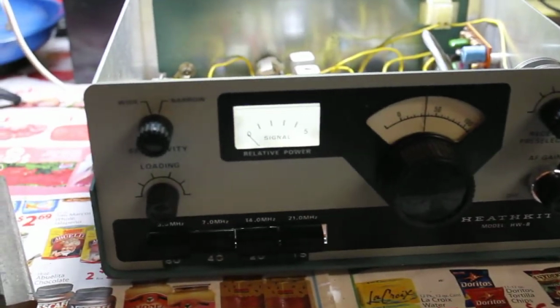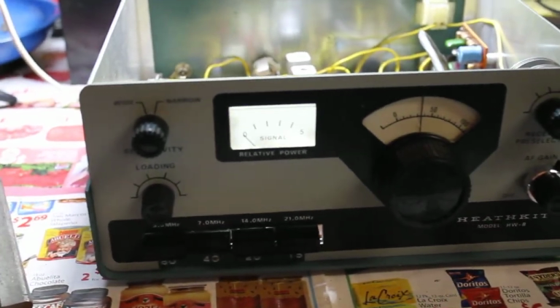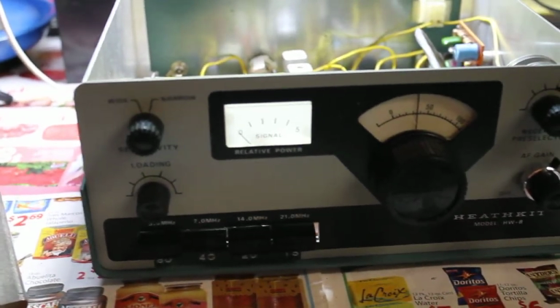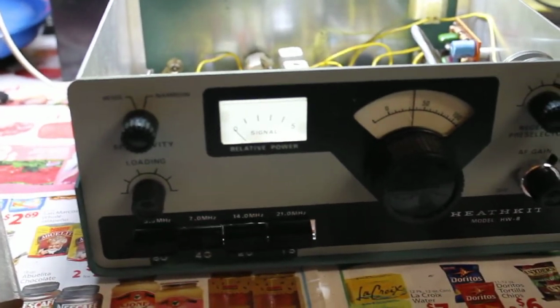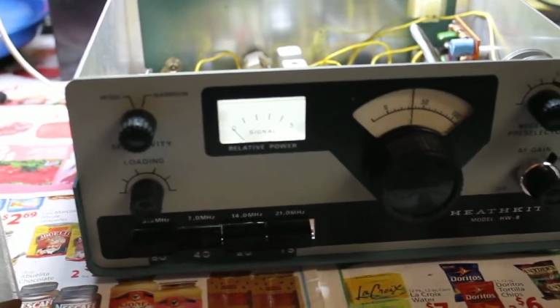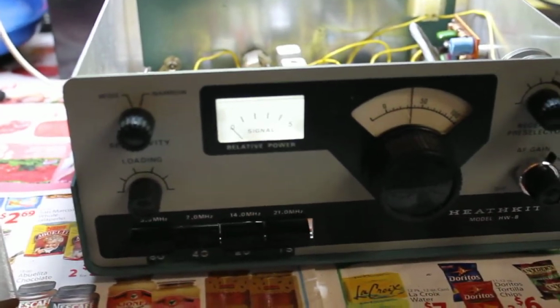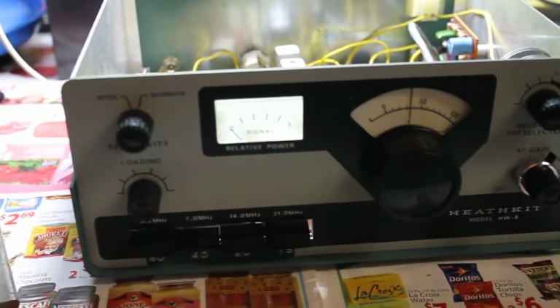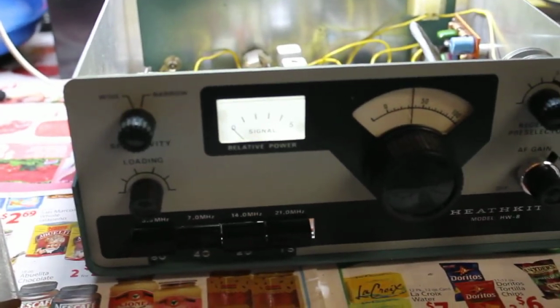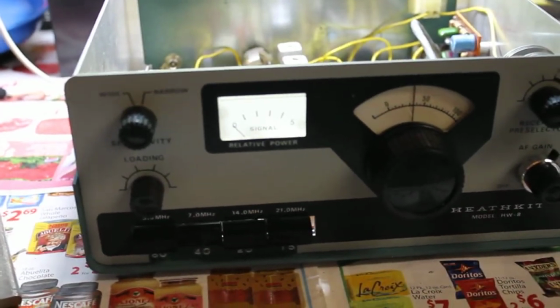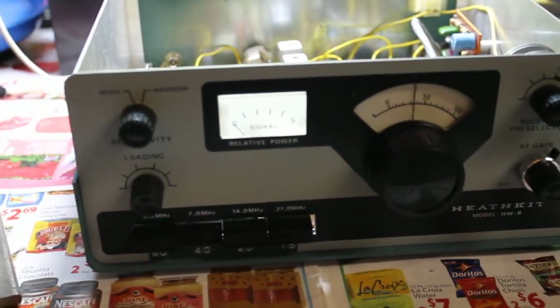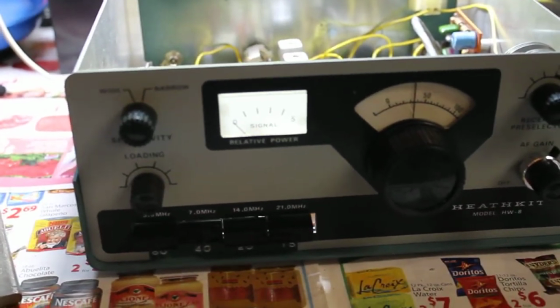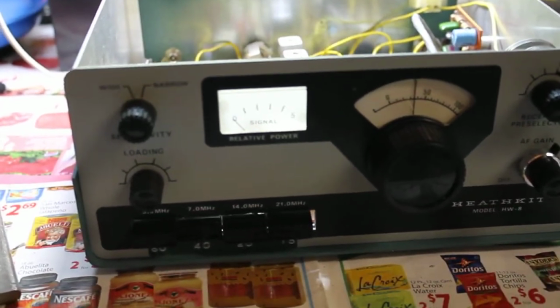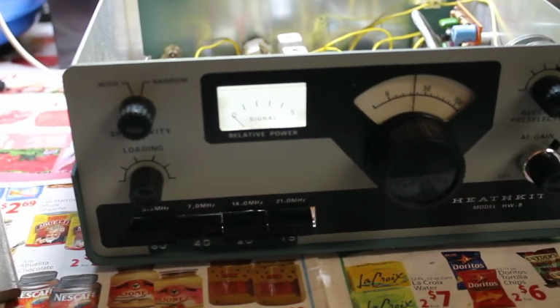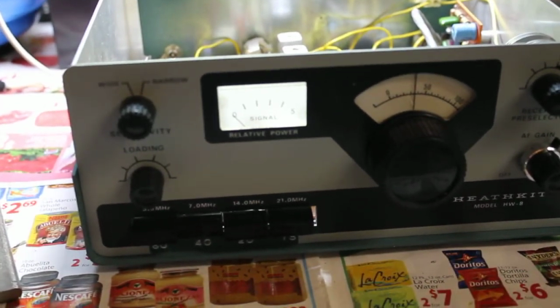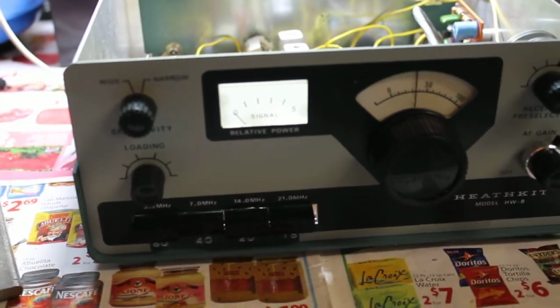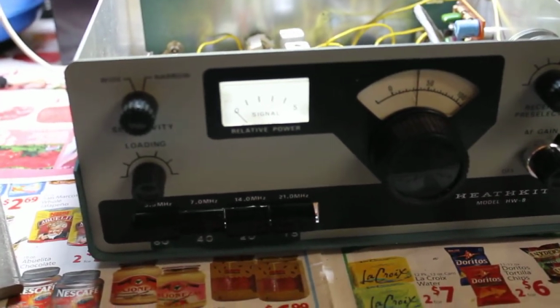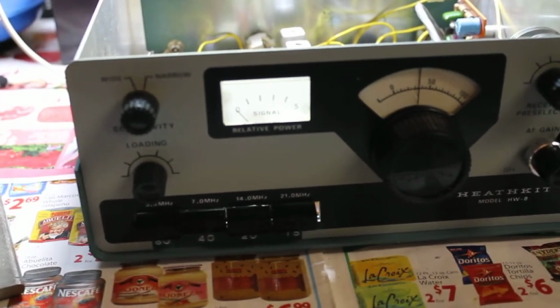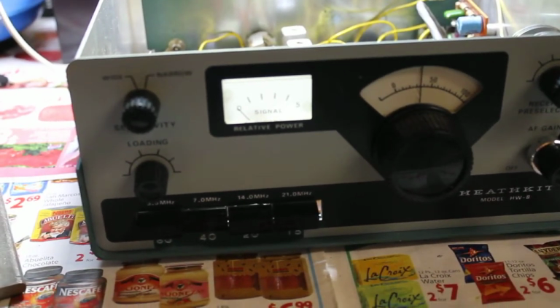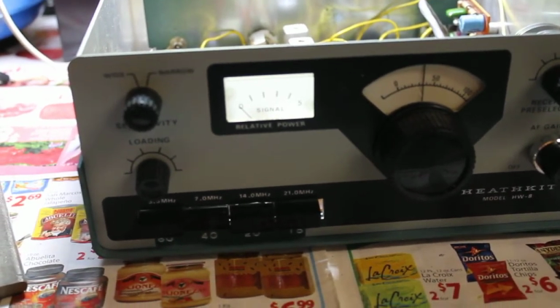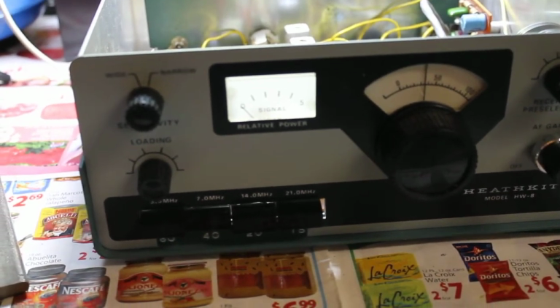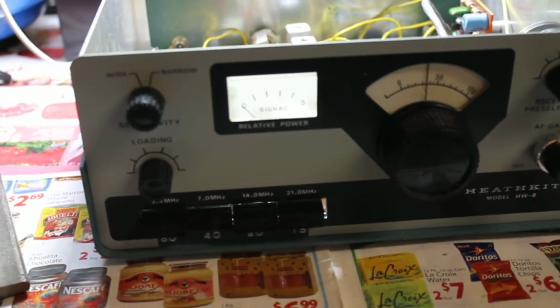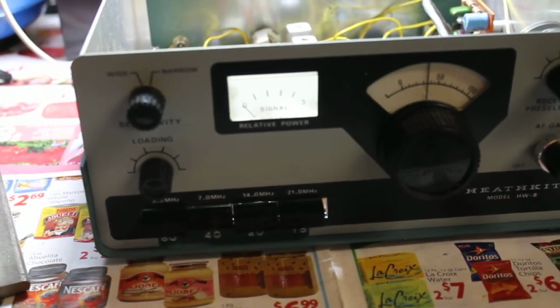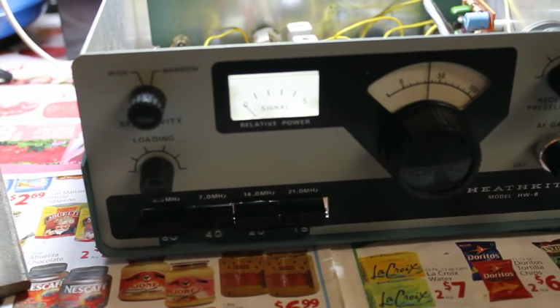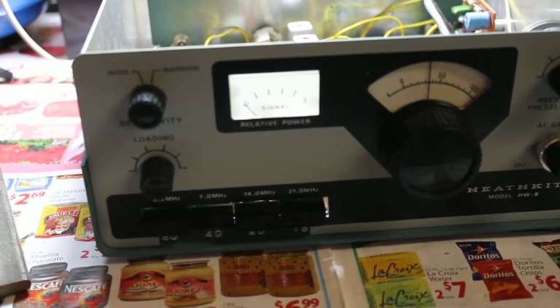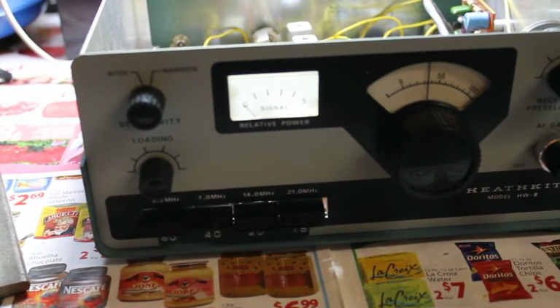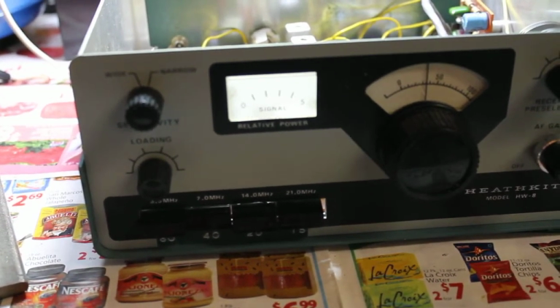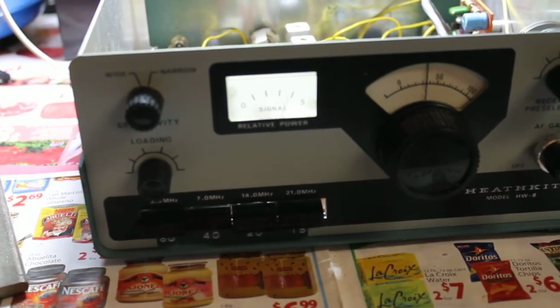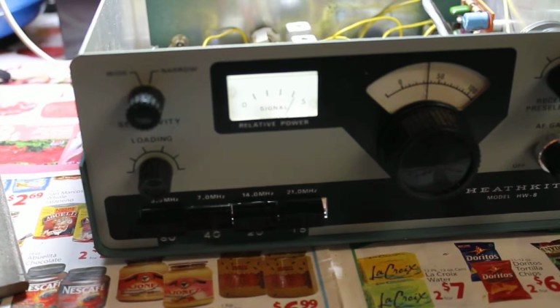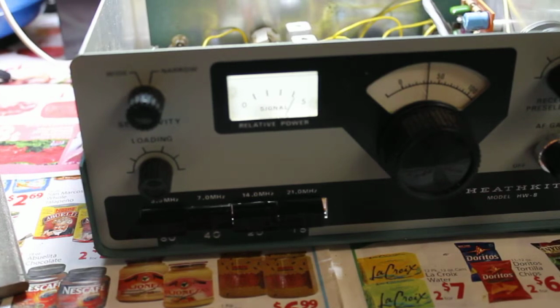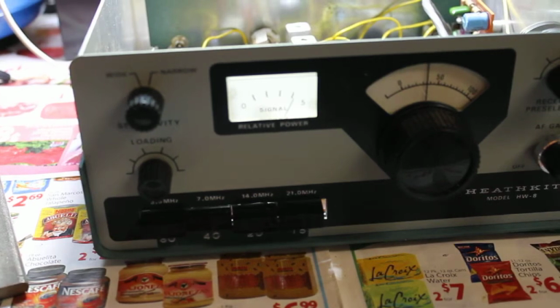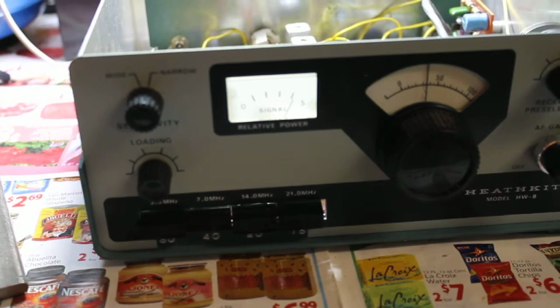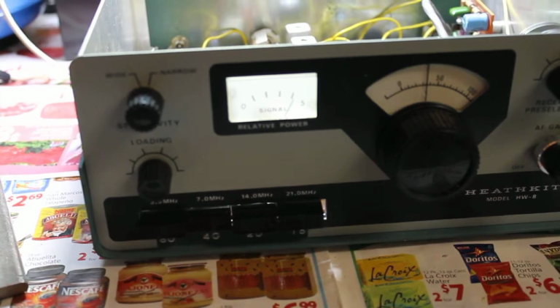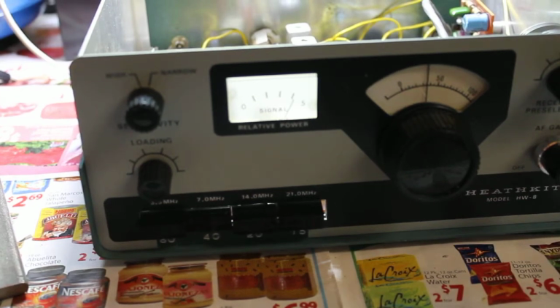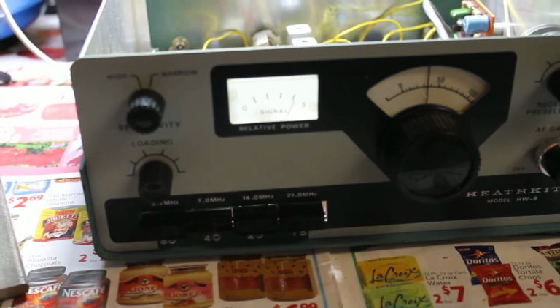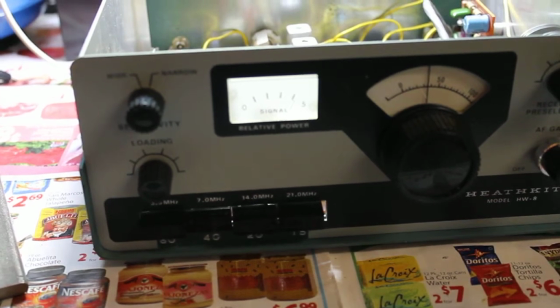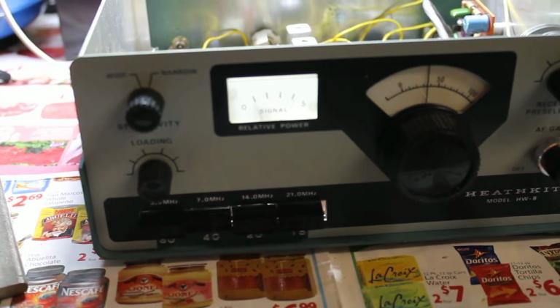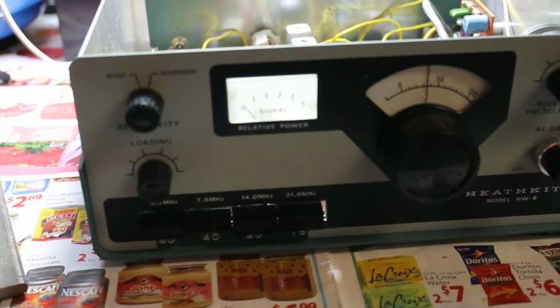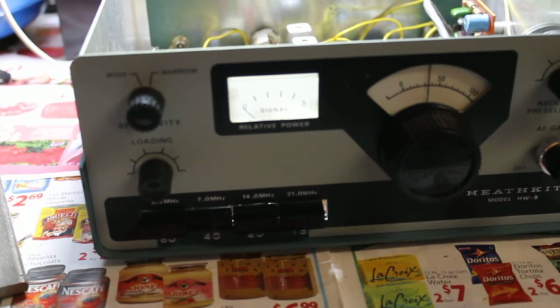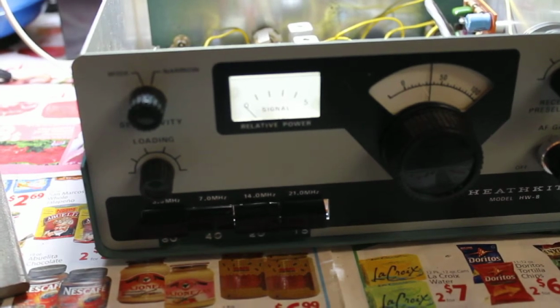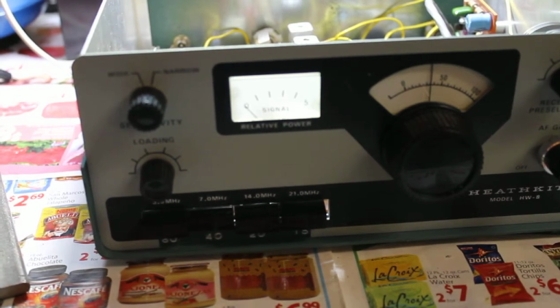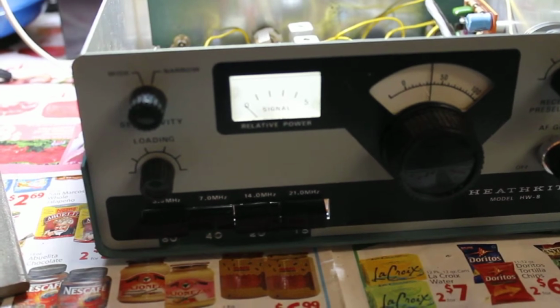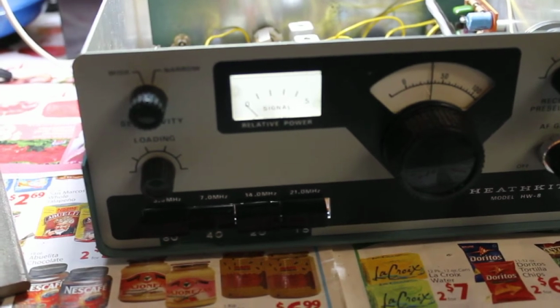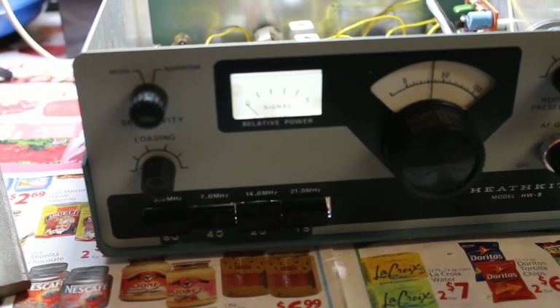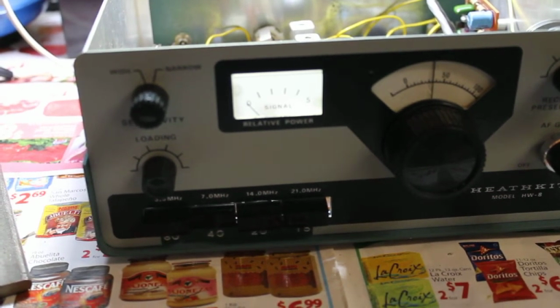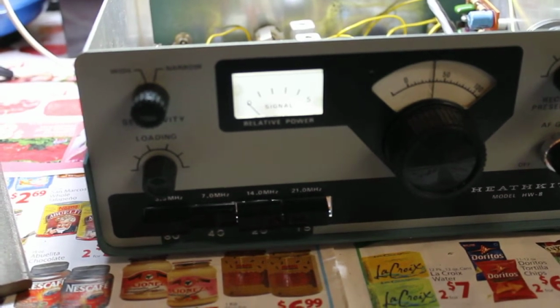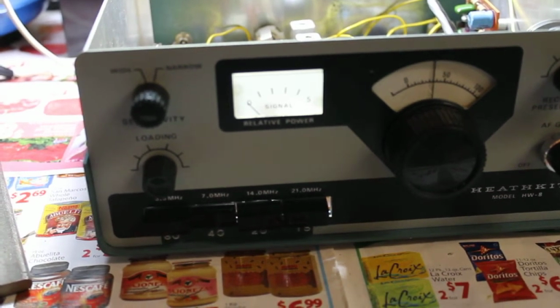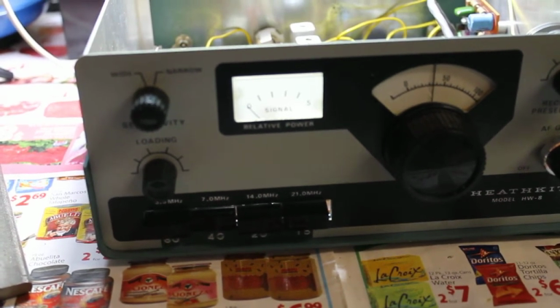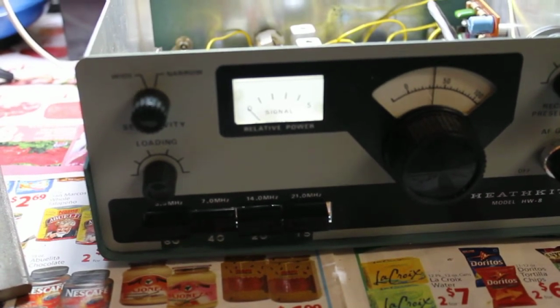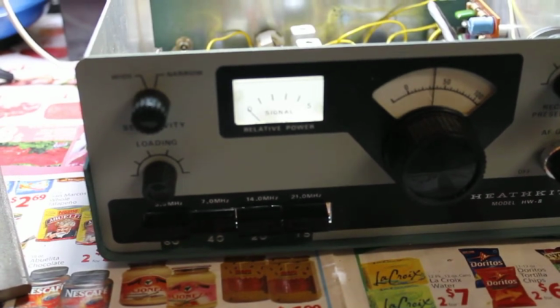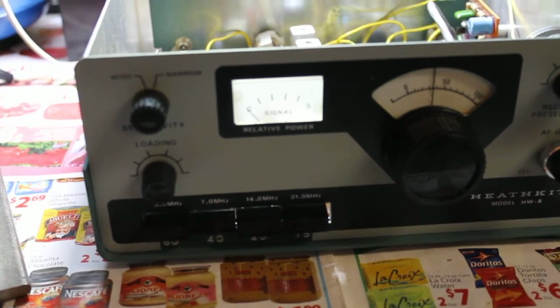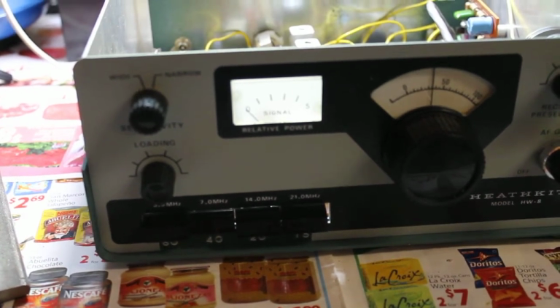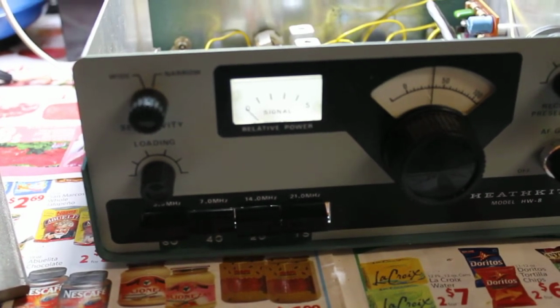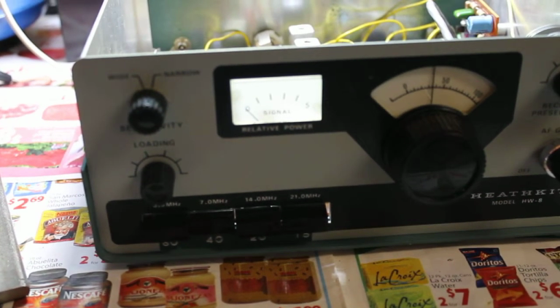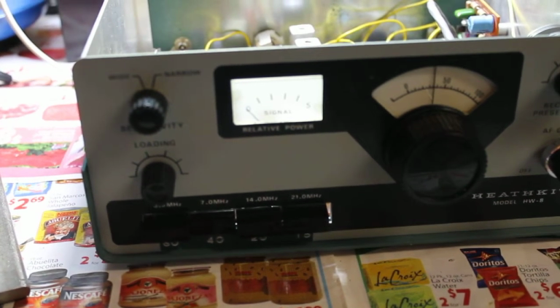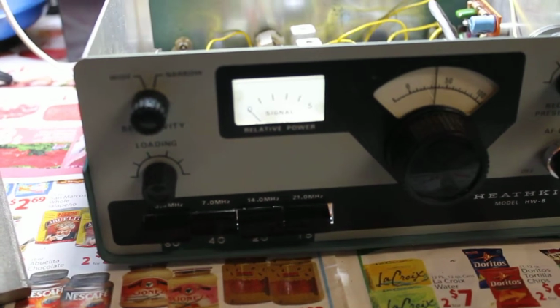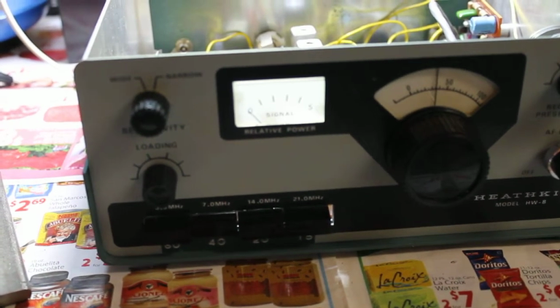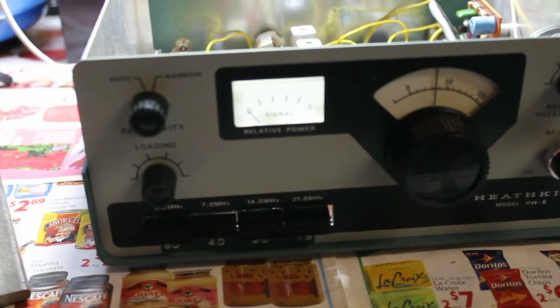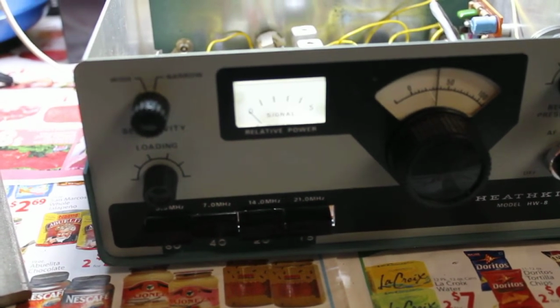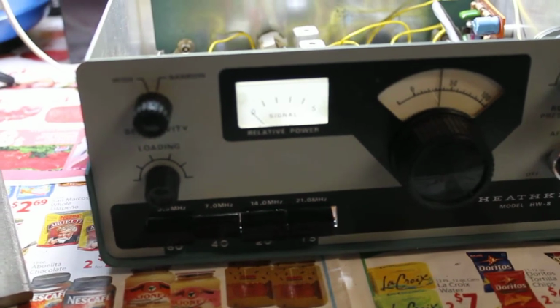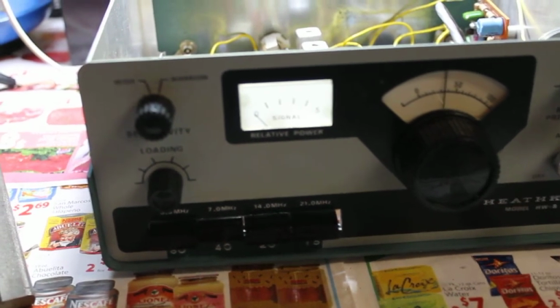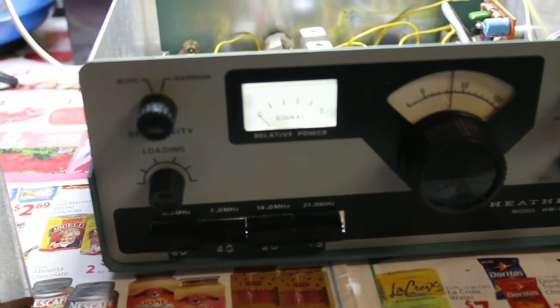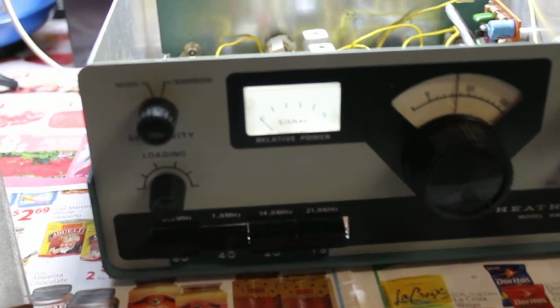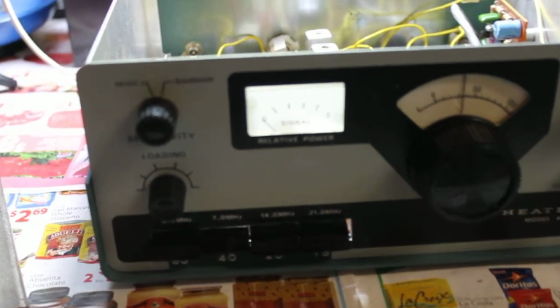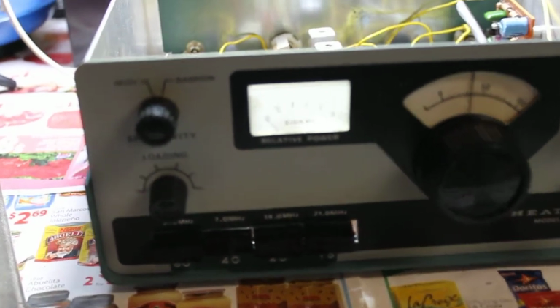The meter is working. Hopefully that shows up on here.